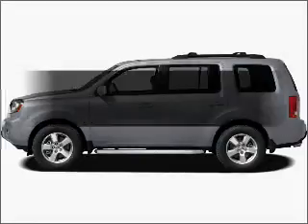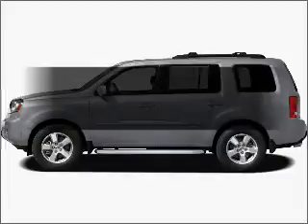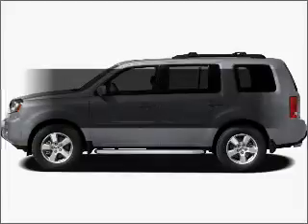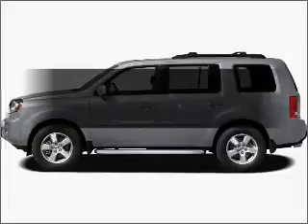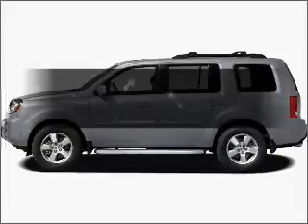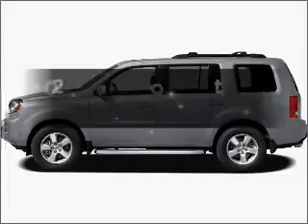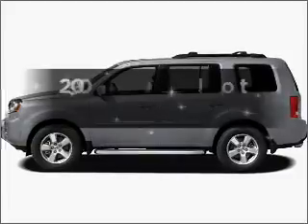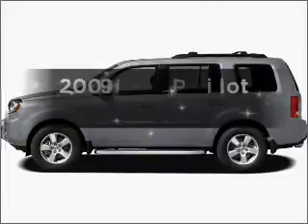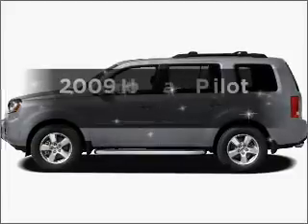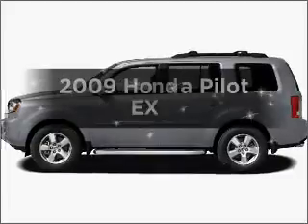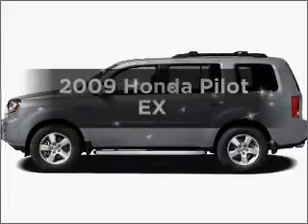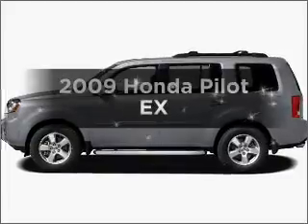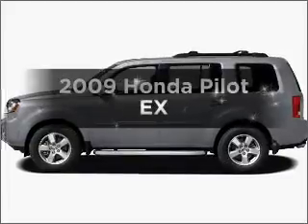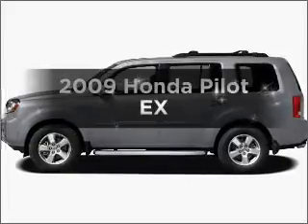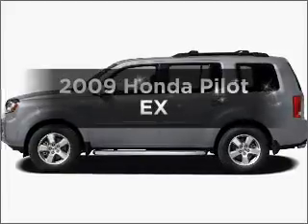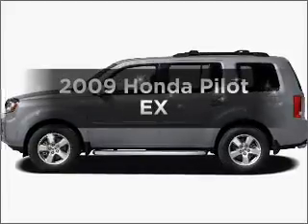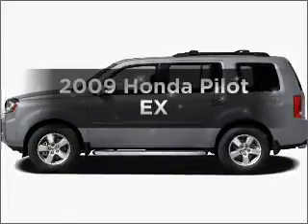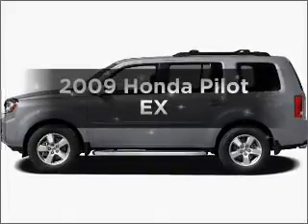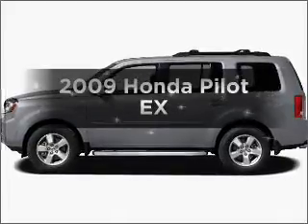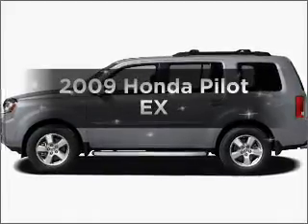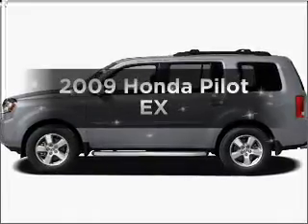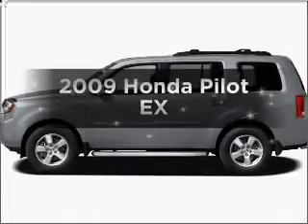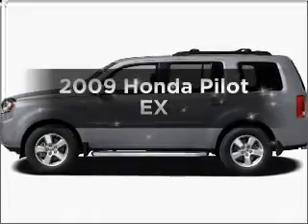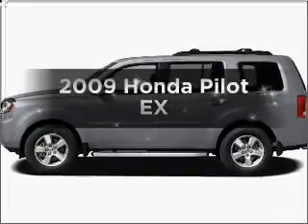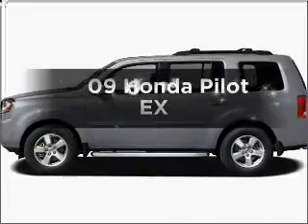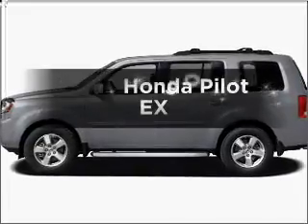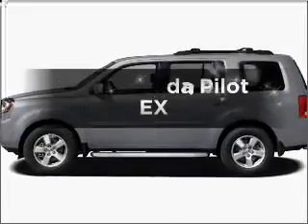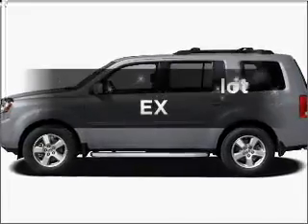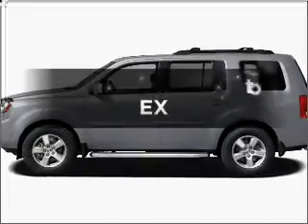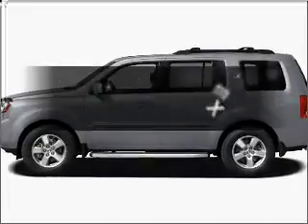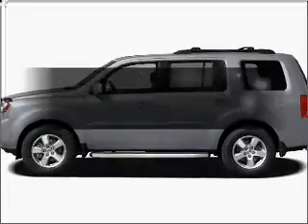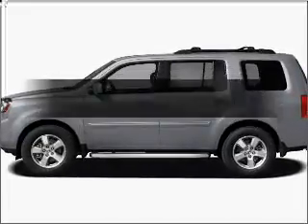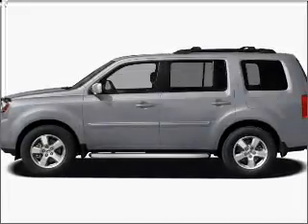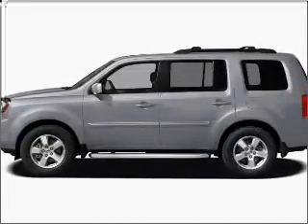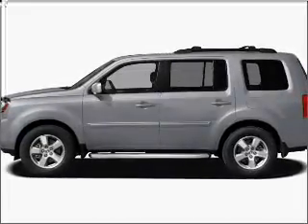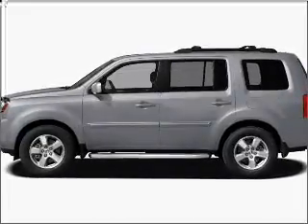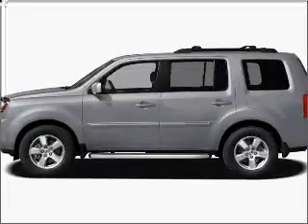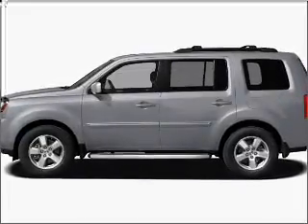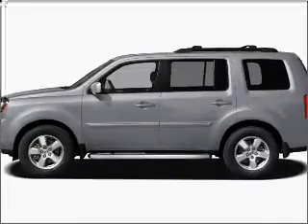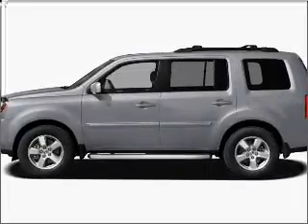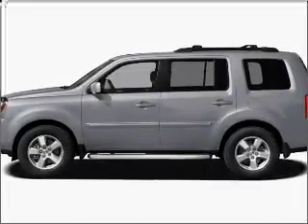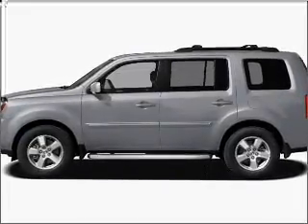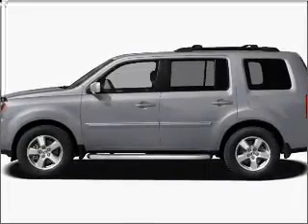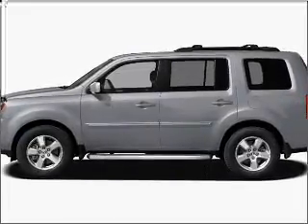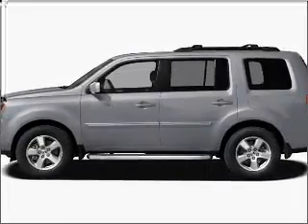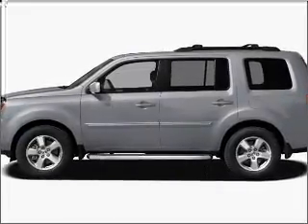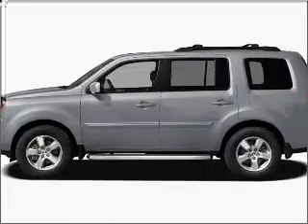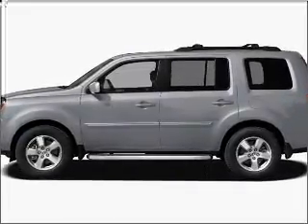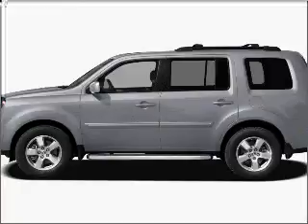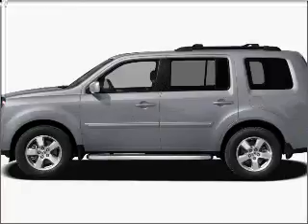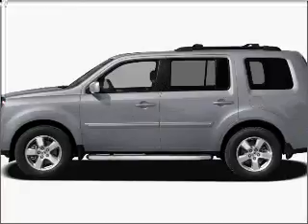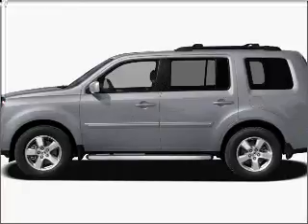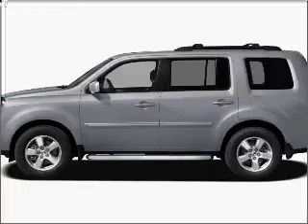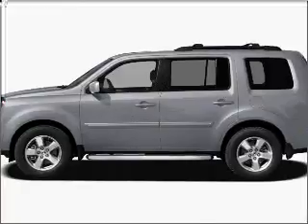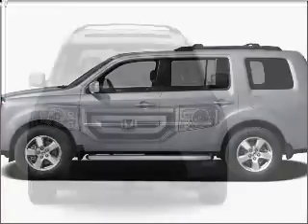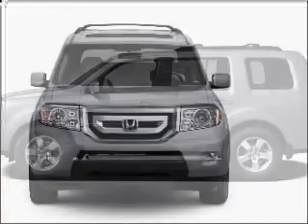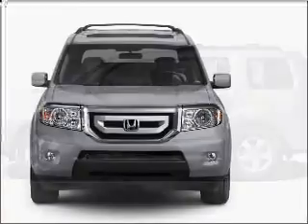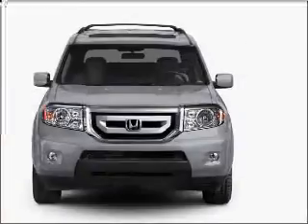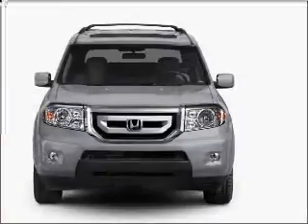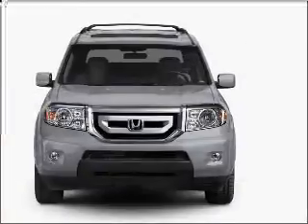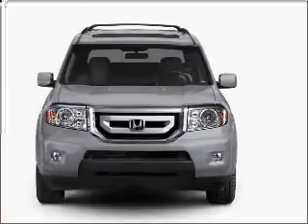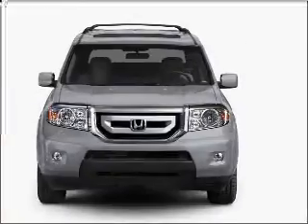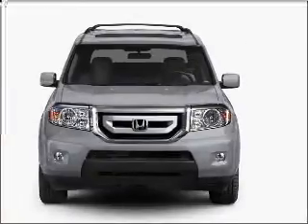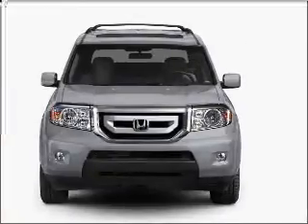Imagine yourself in this 2009 Honda Pilot. Everything you need under one roof with this great vehicle.